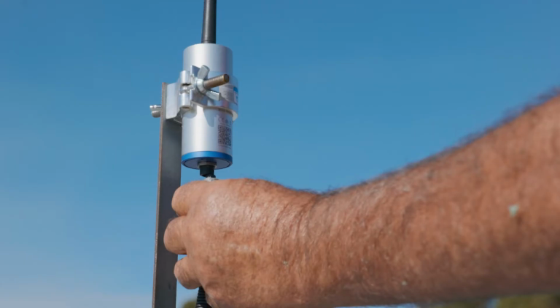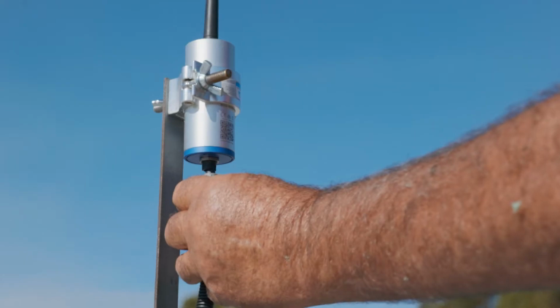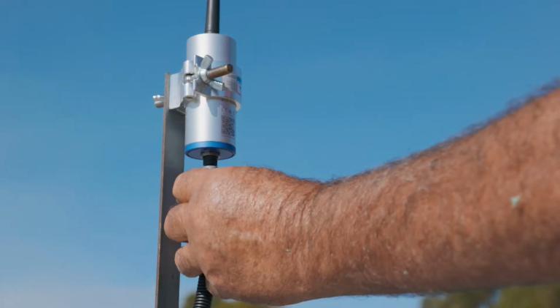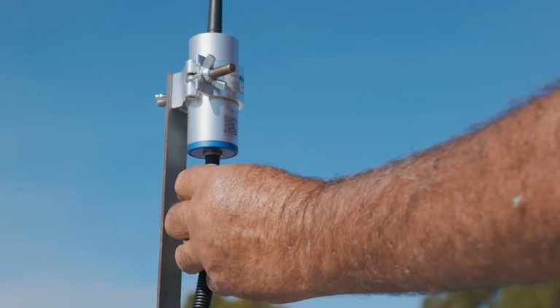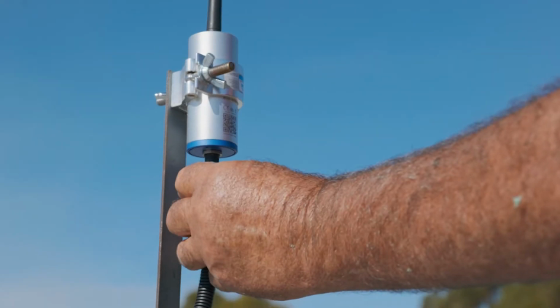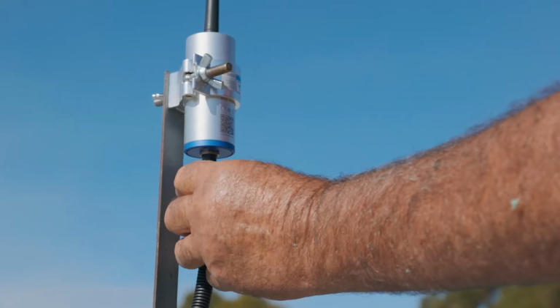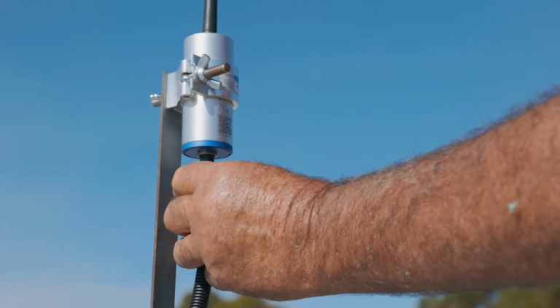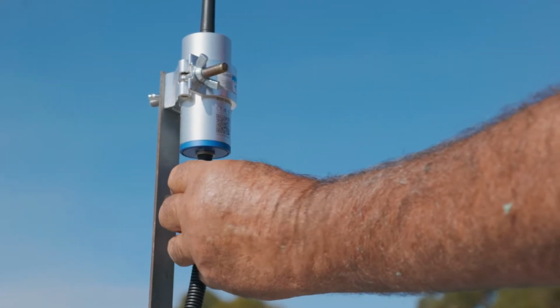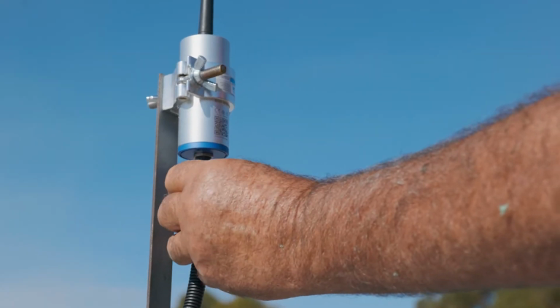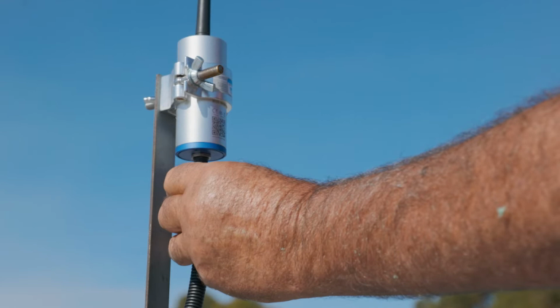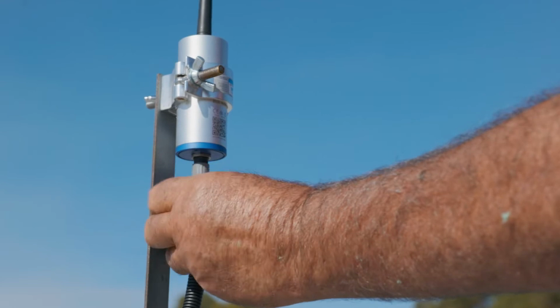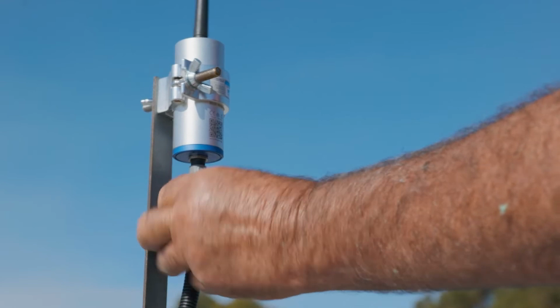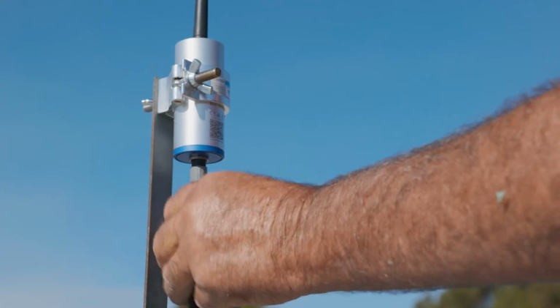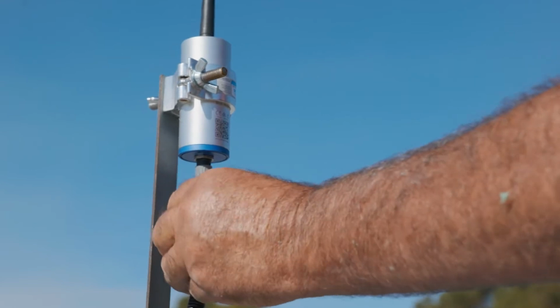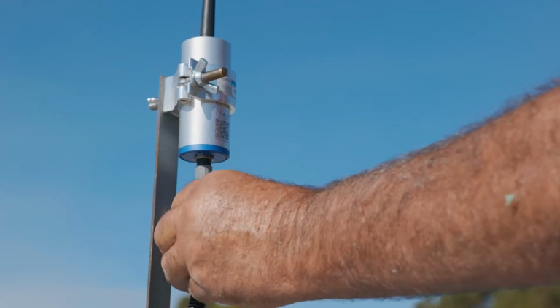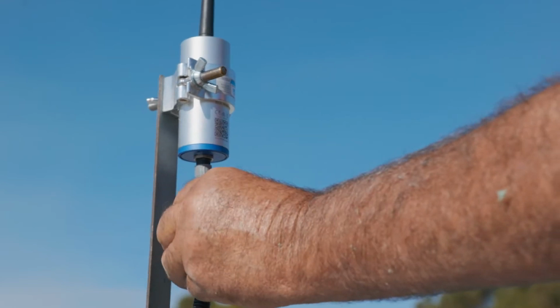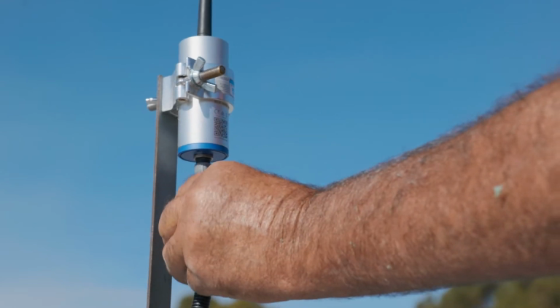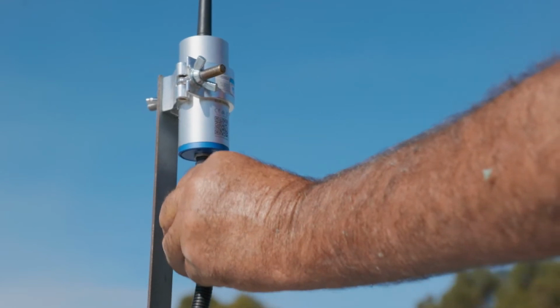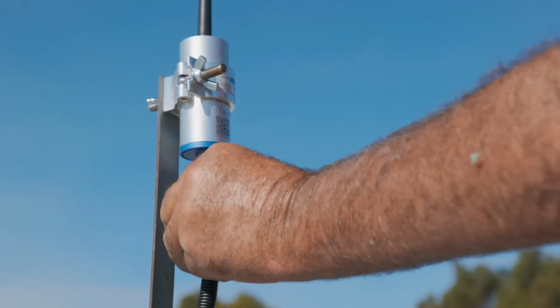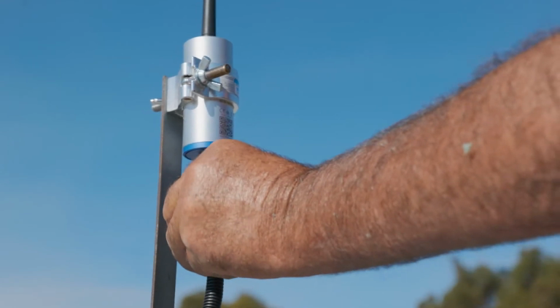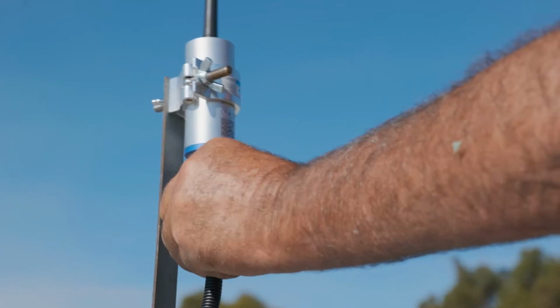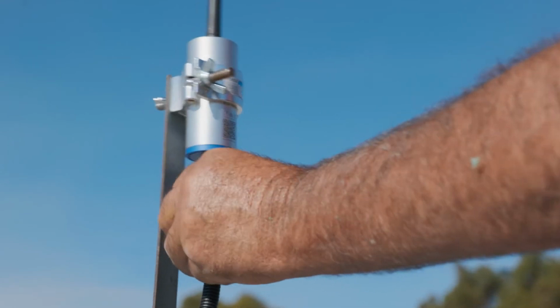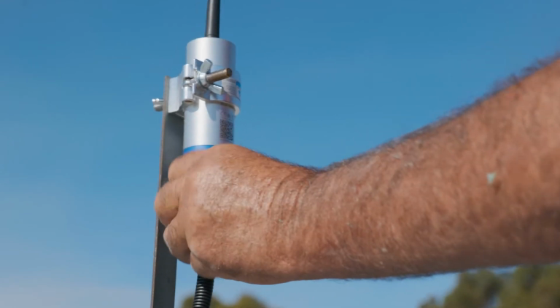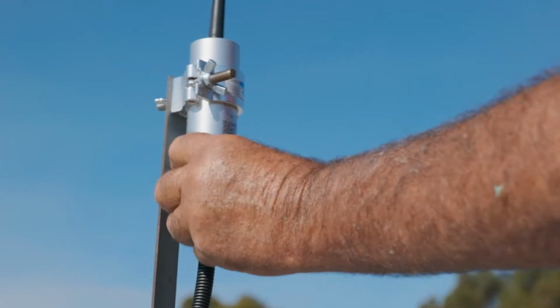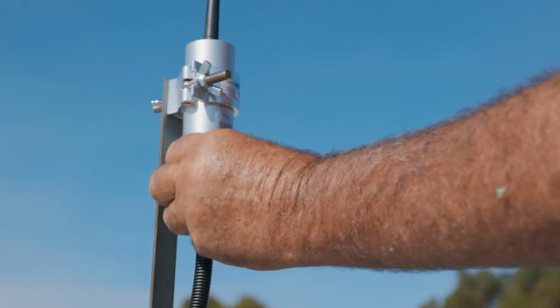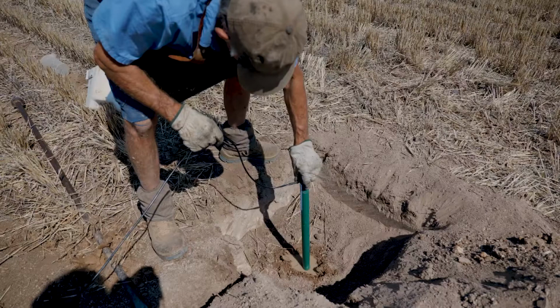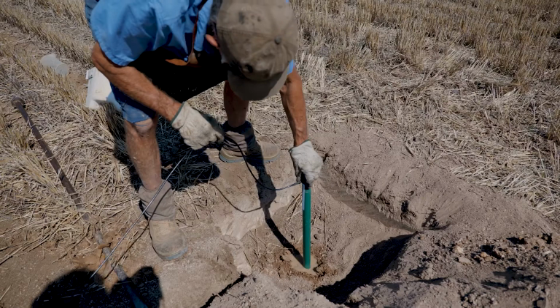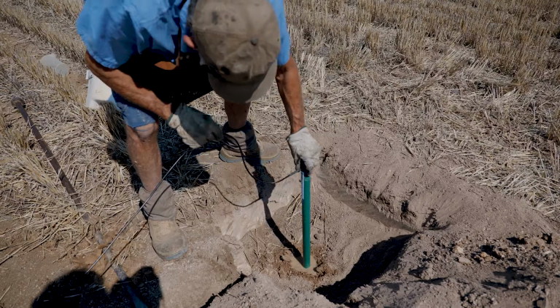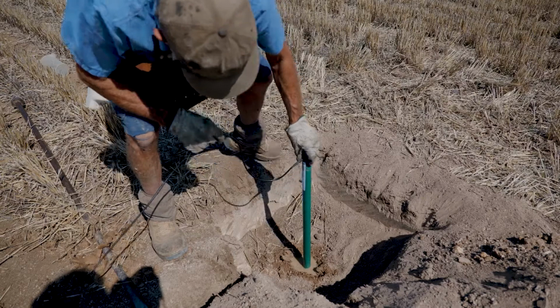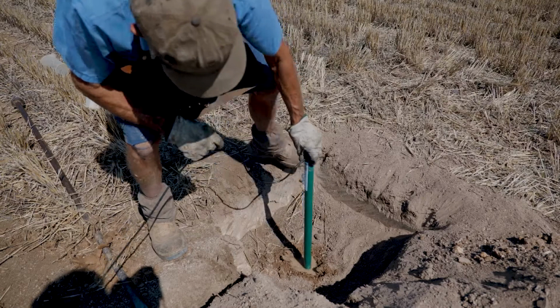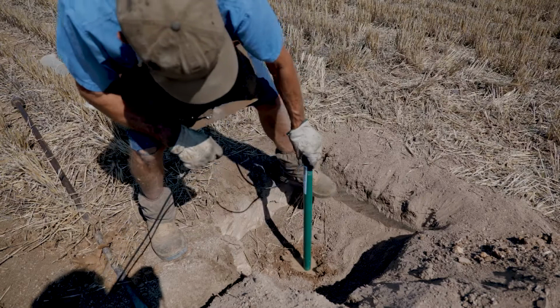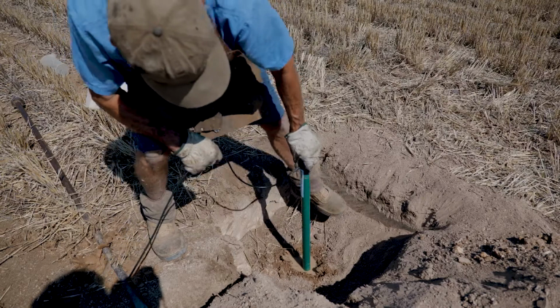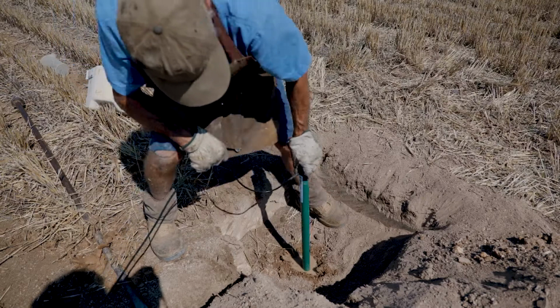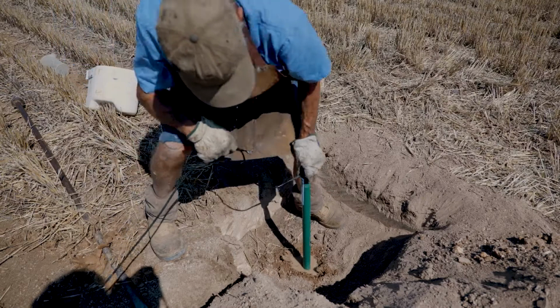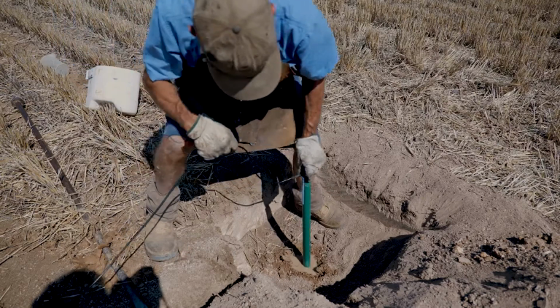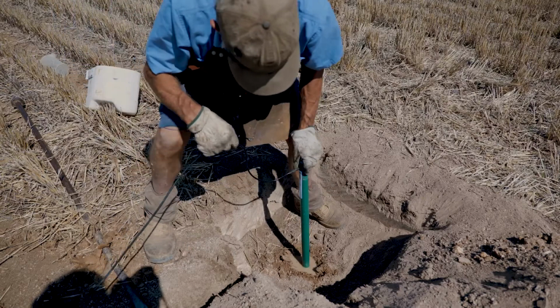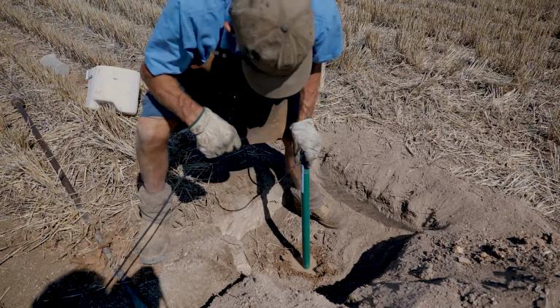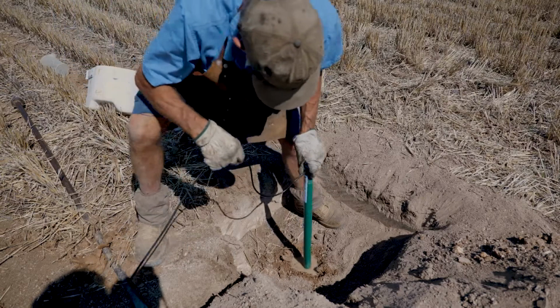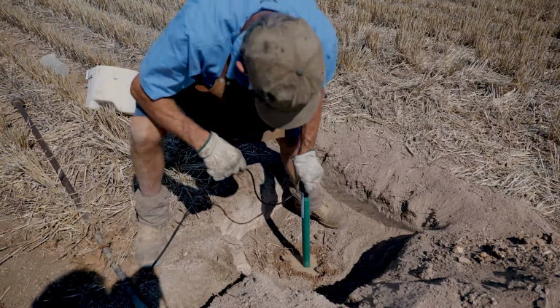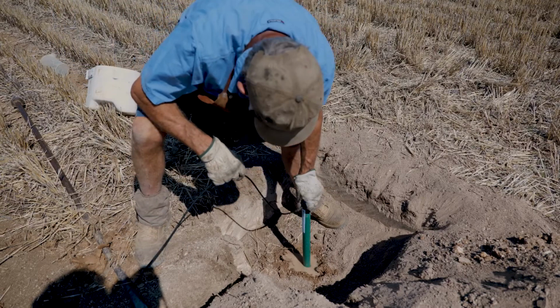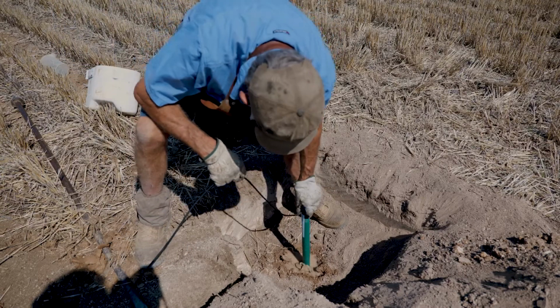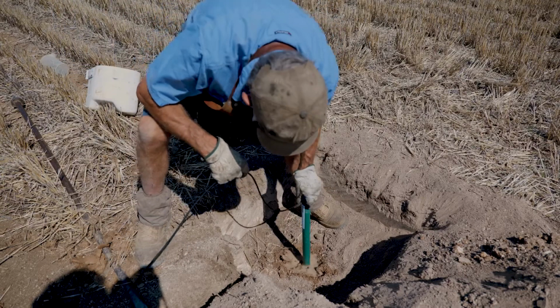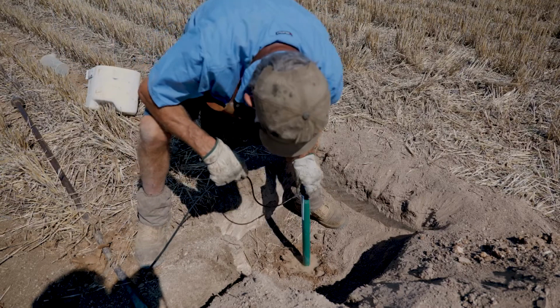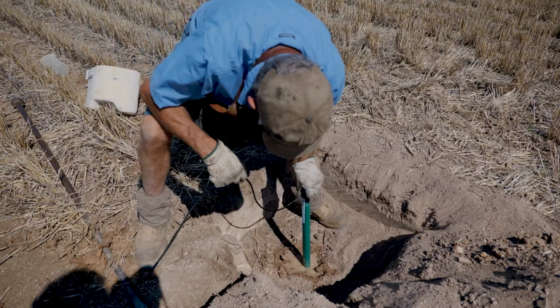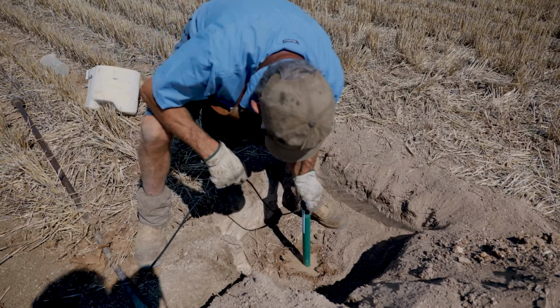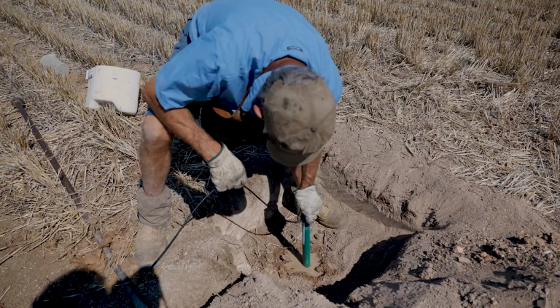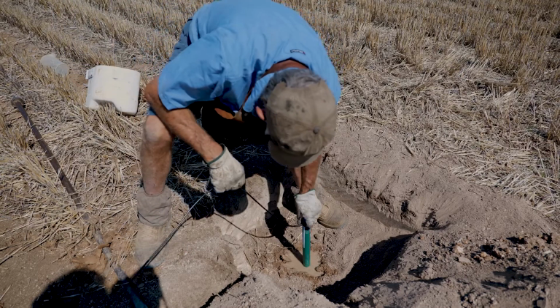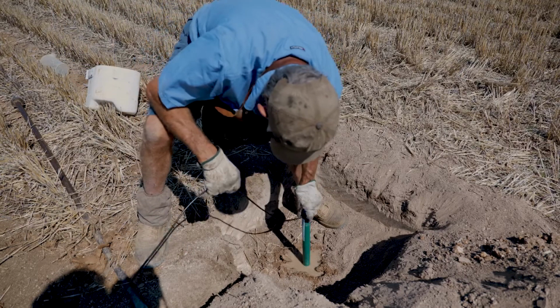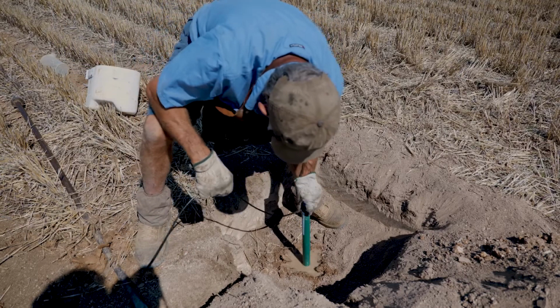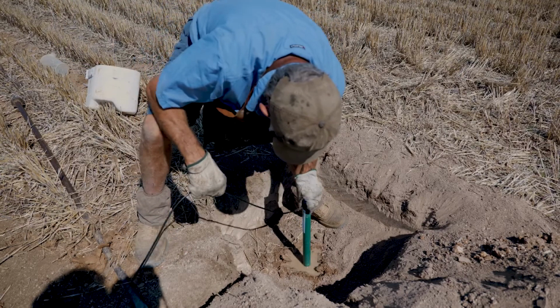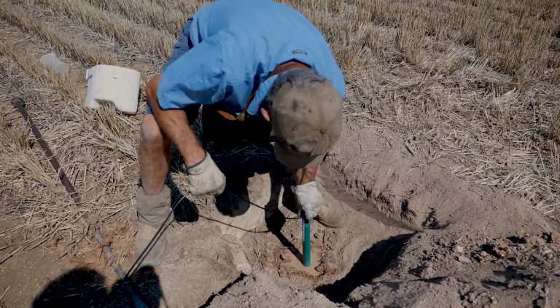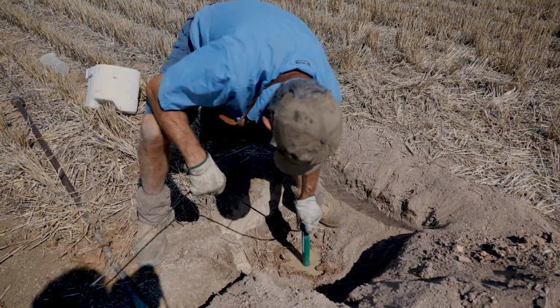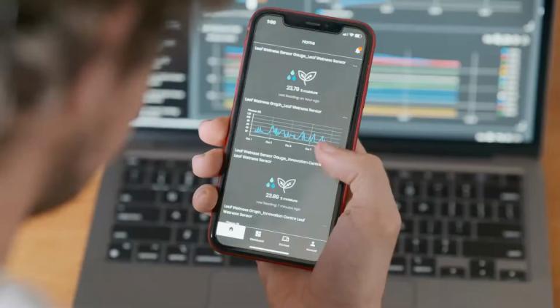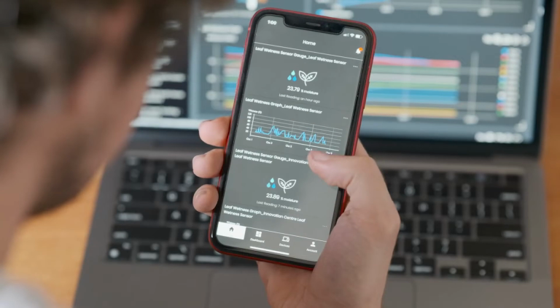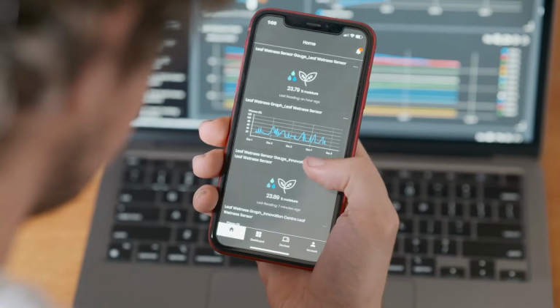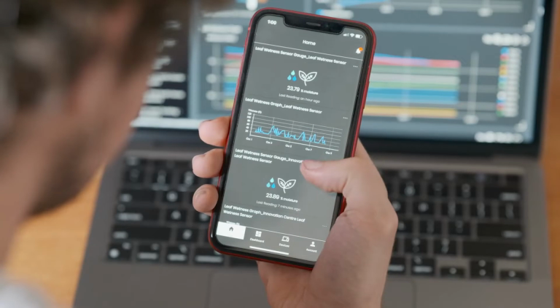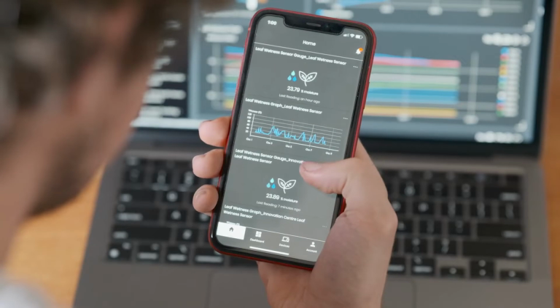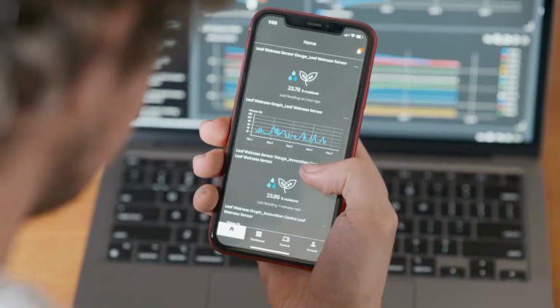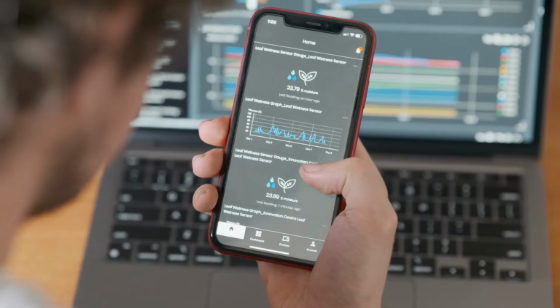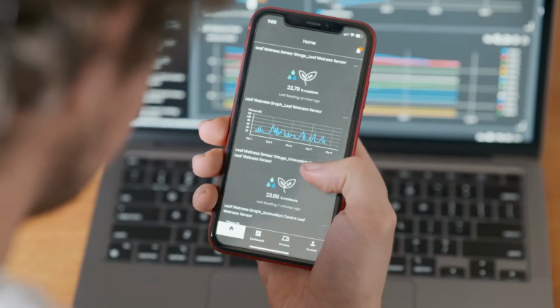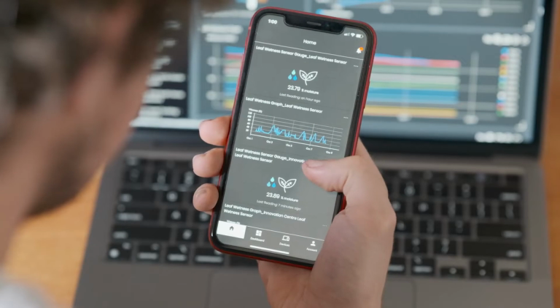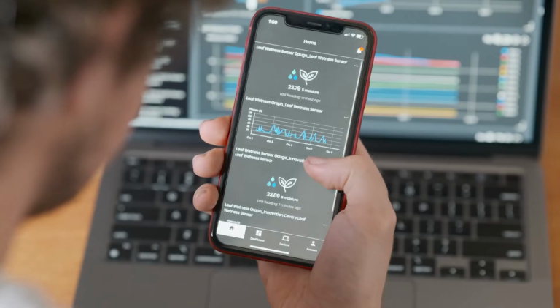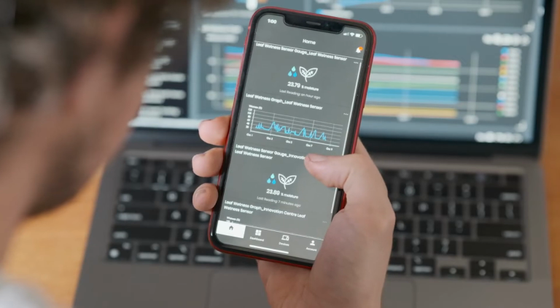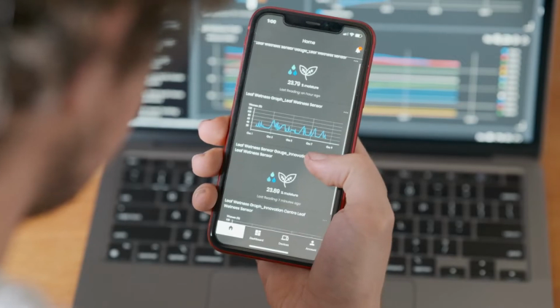Built to last, these plug-and-play low-power devices make smart farming easy. This is Insight by LX — smart agriculture.